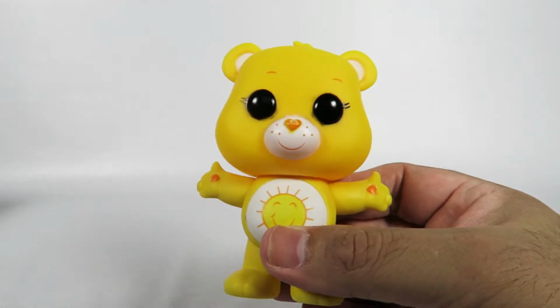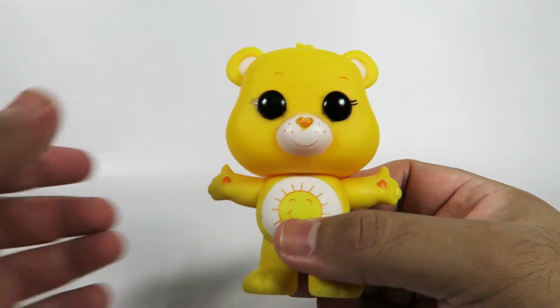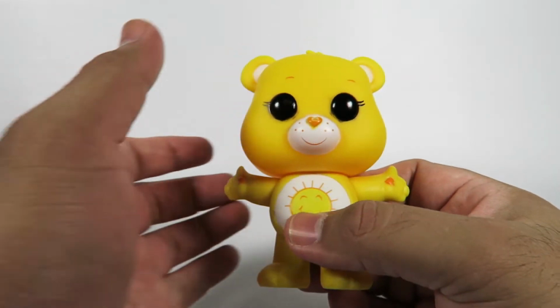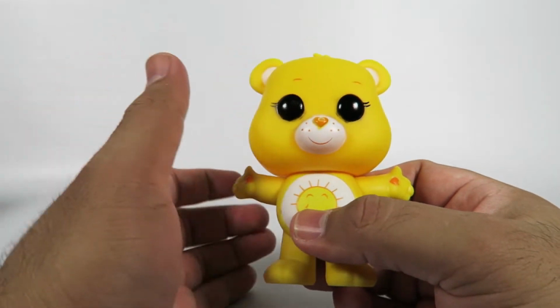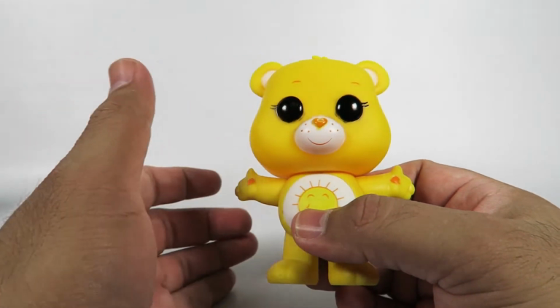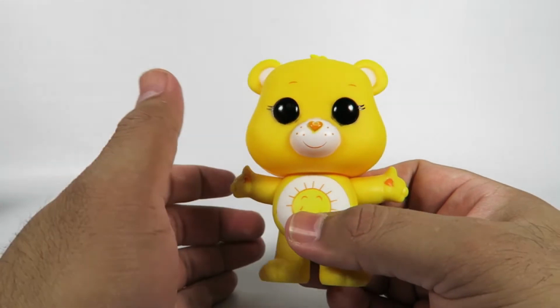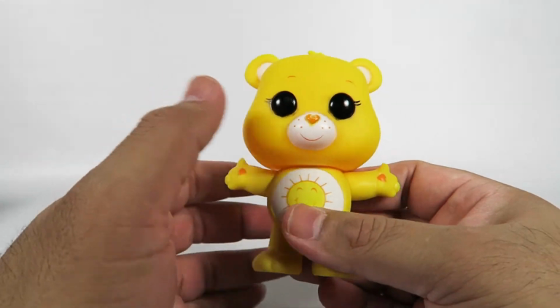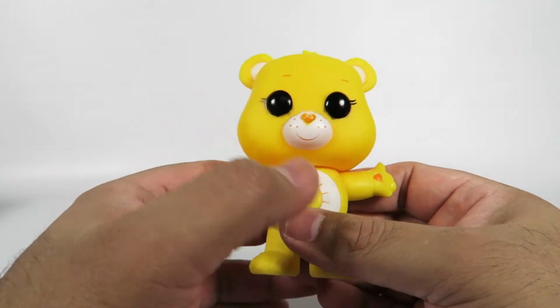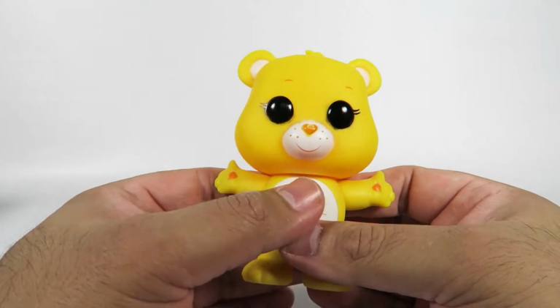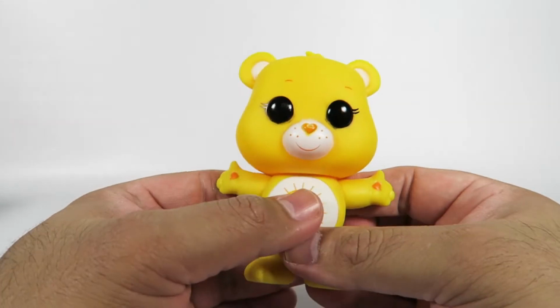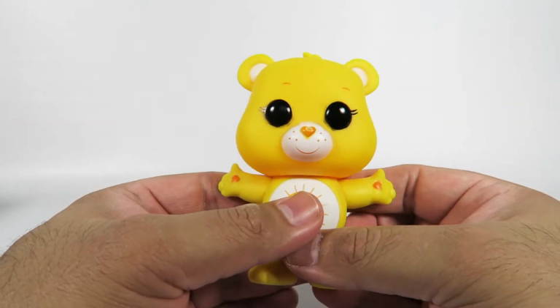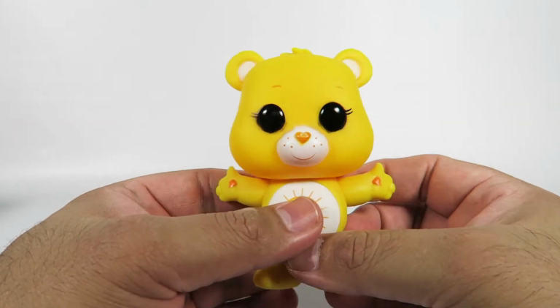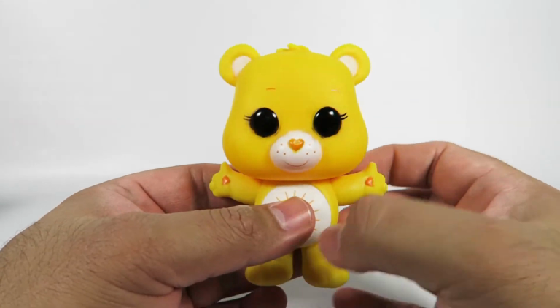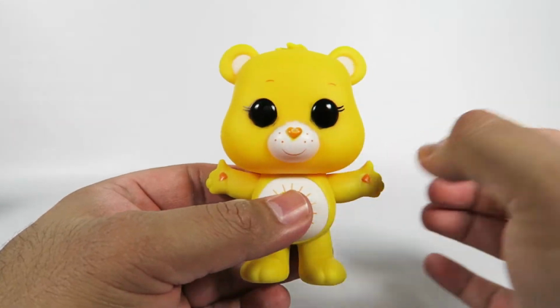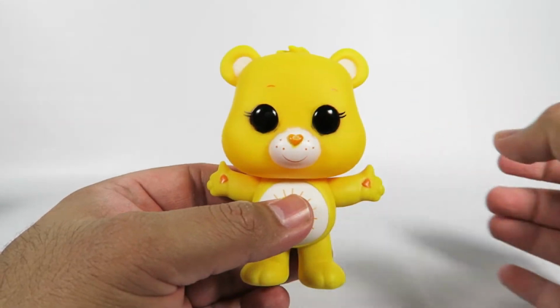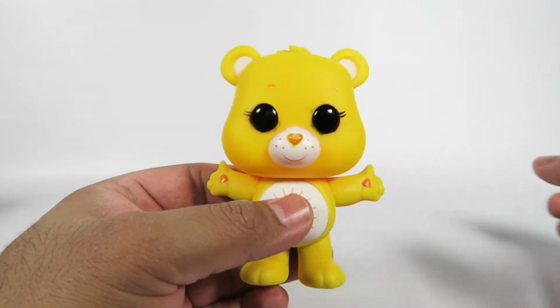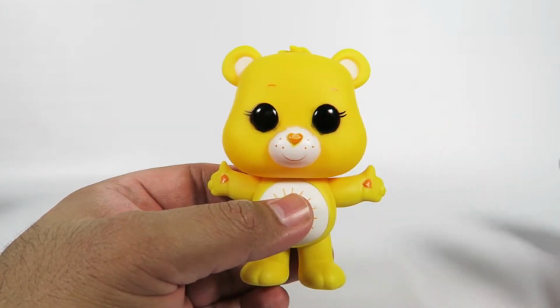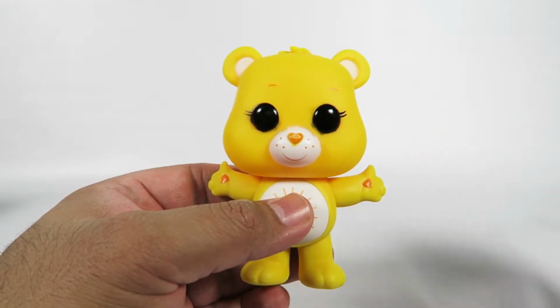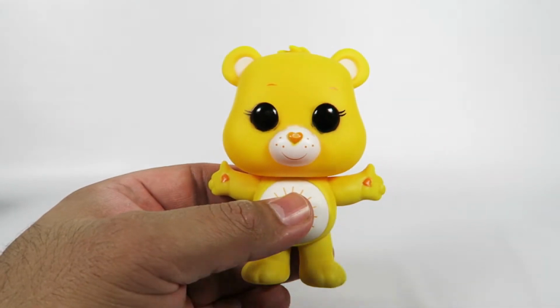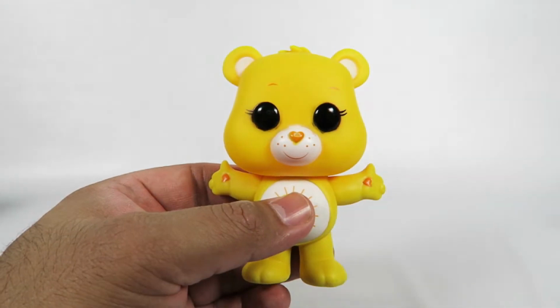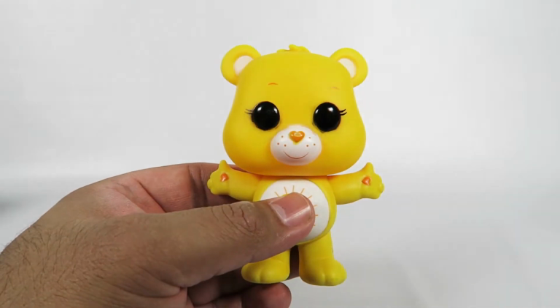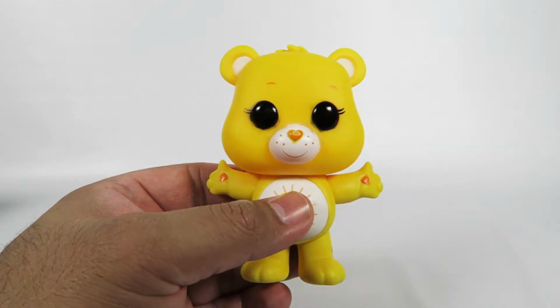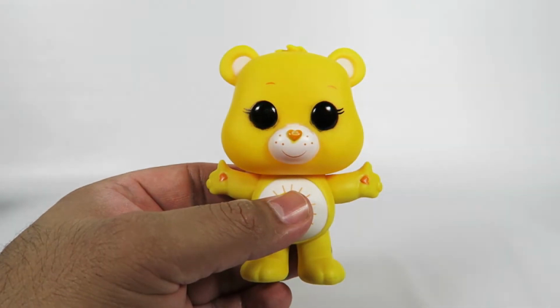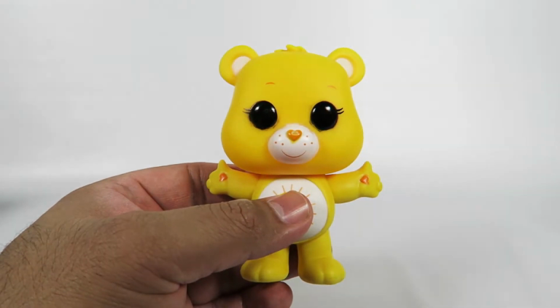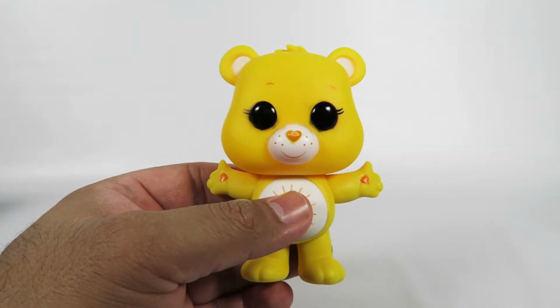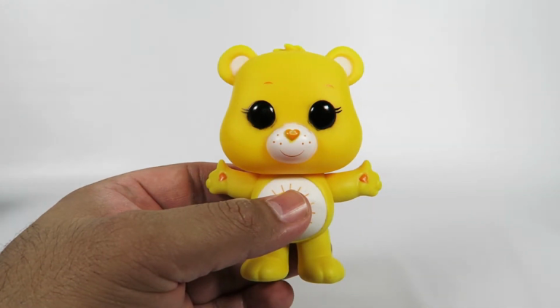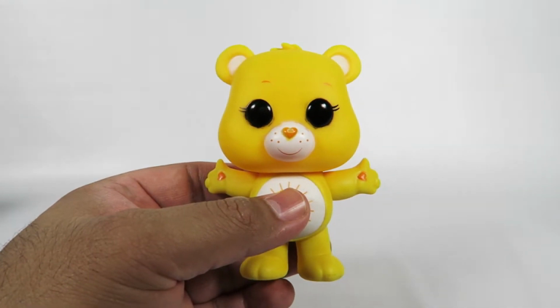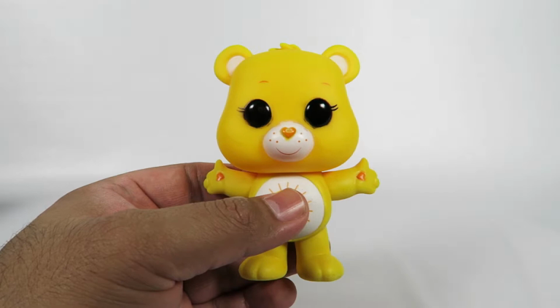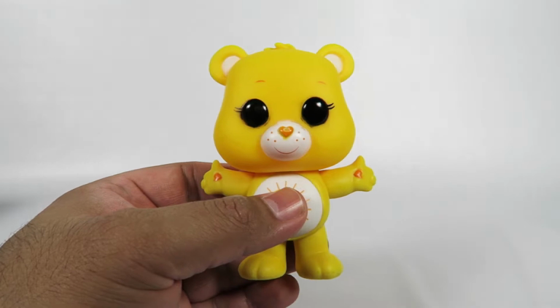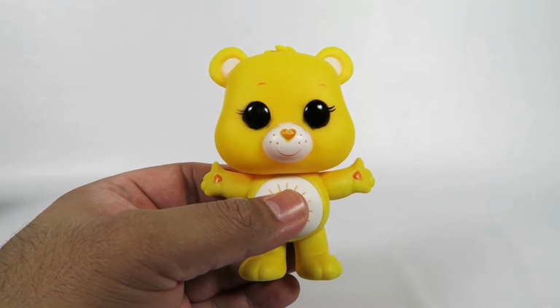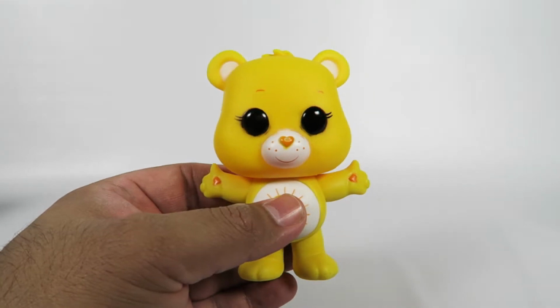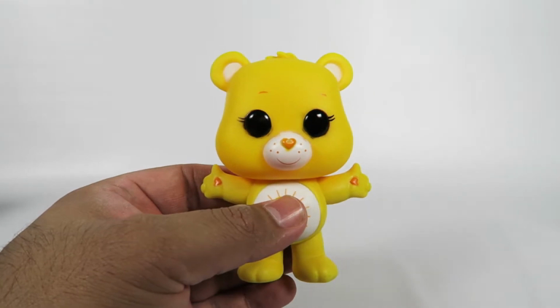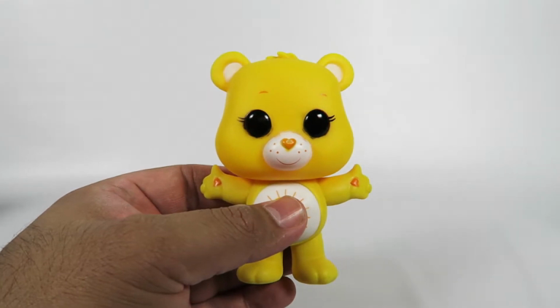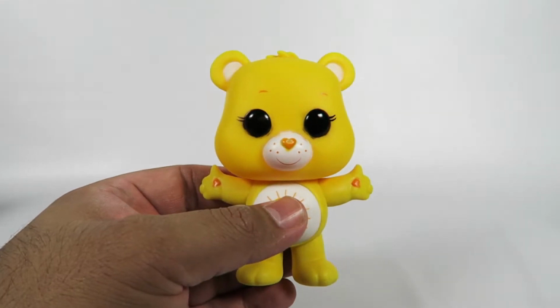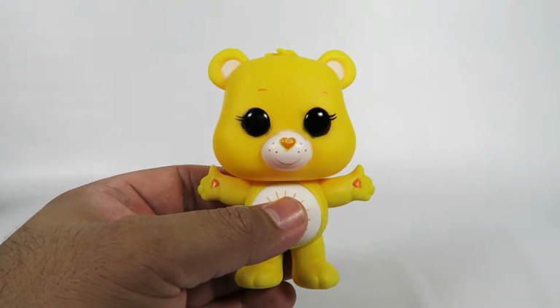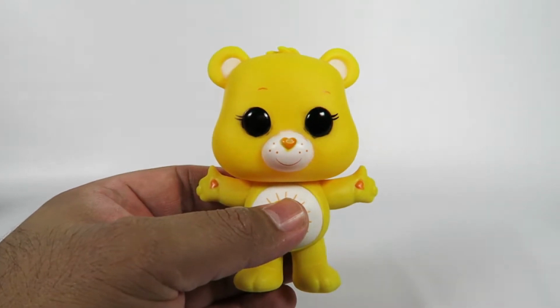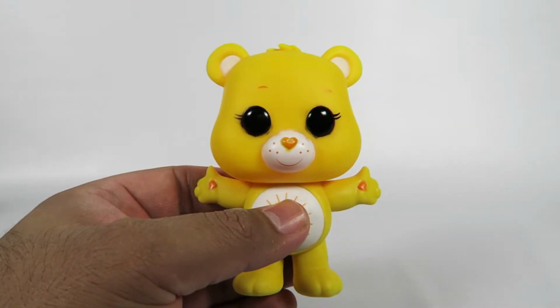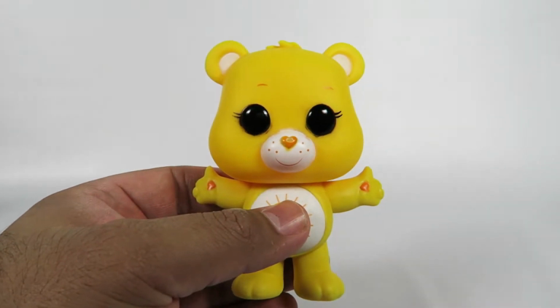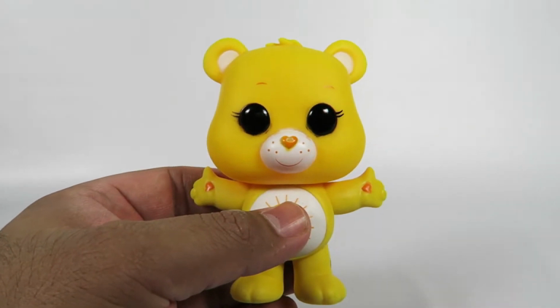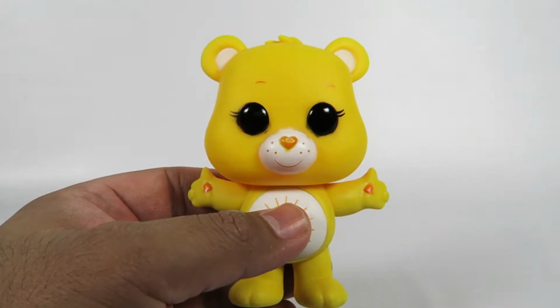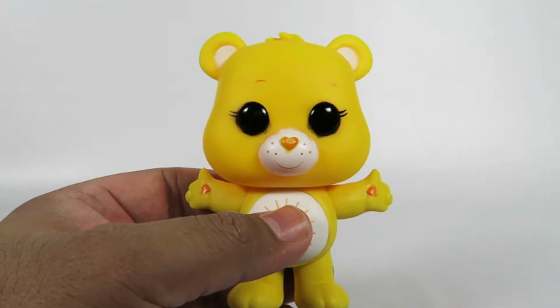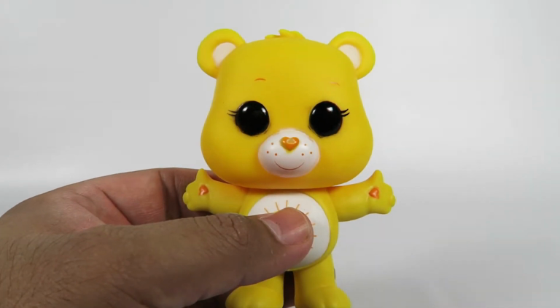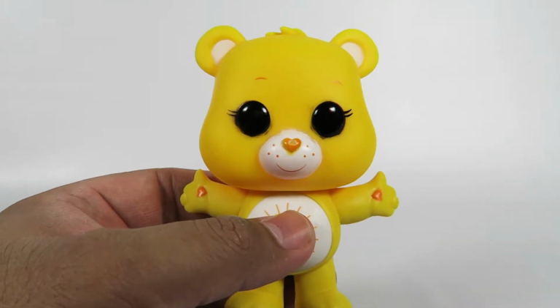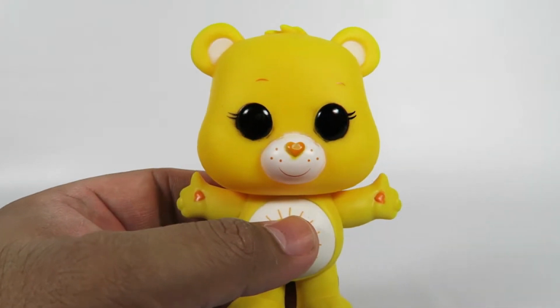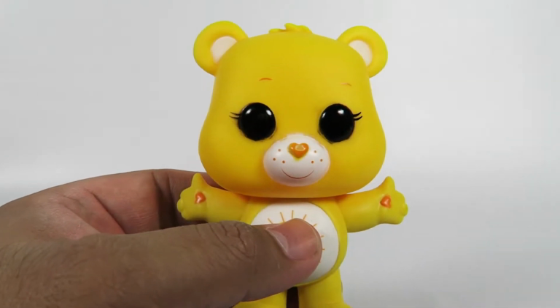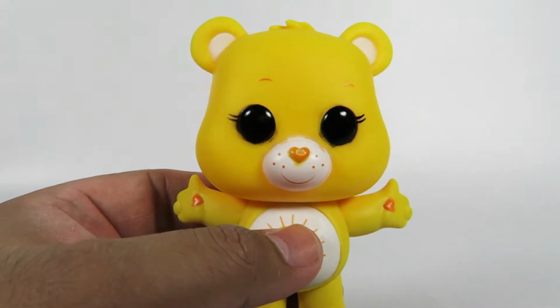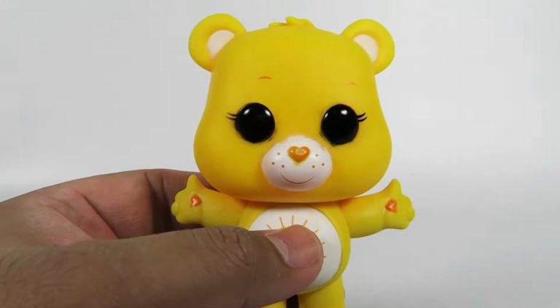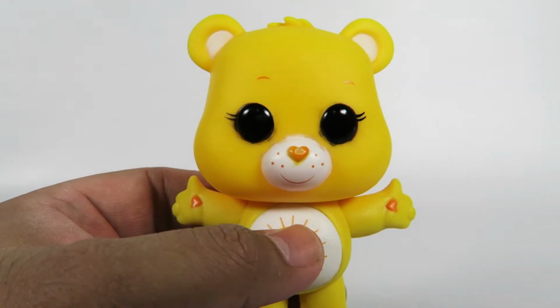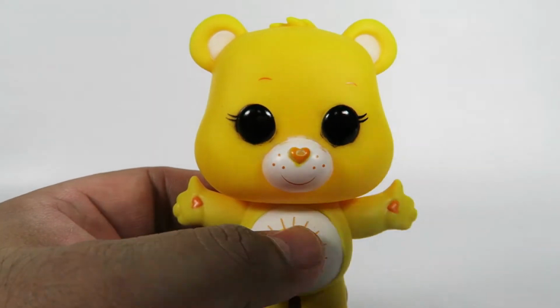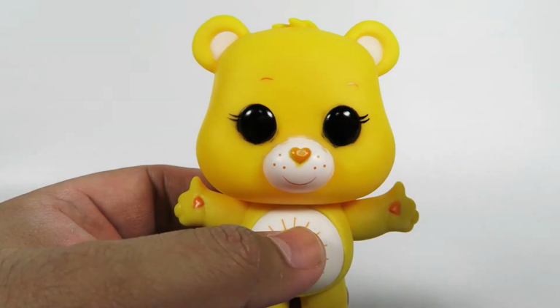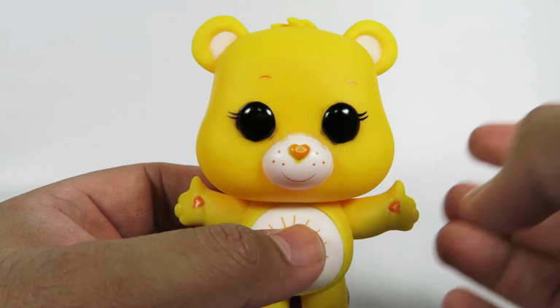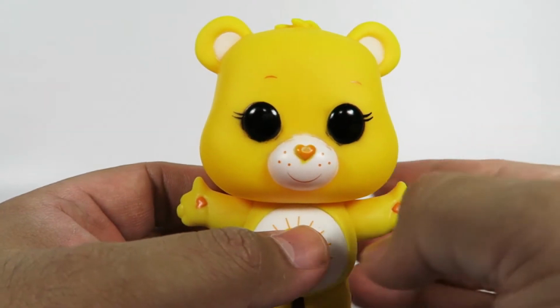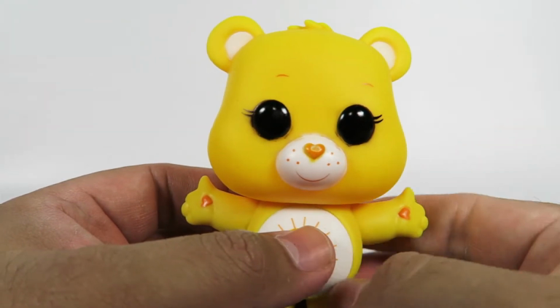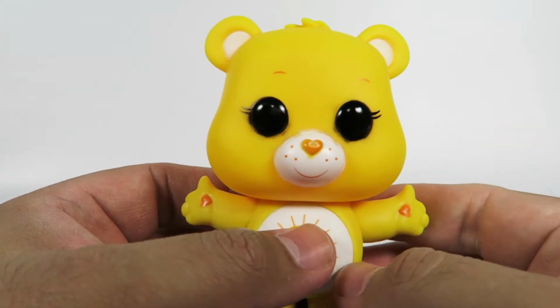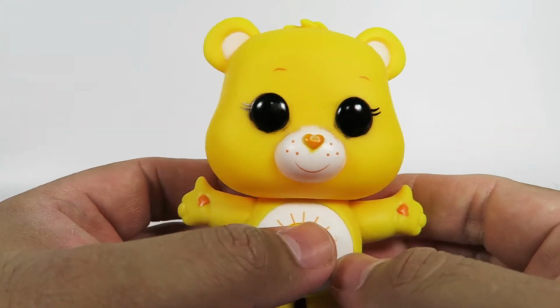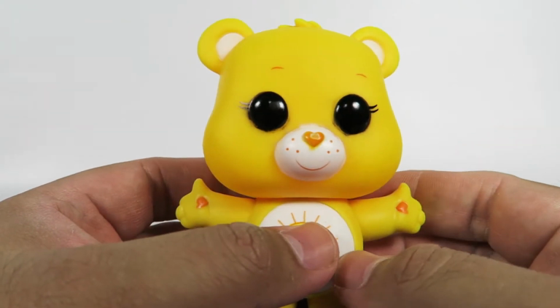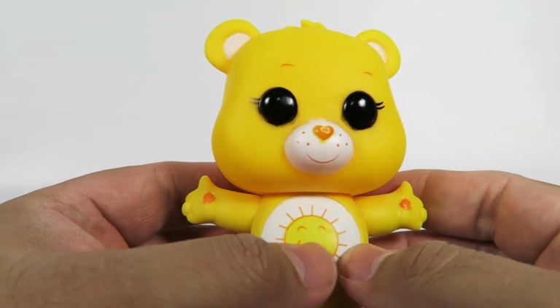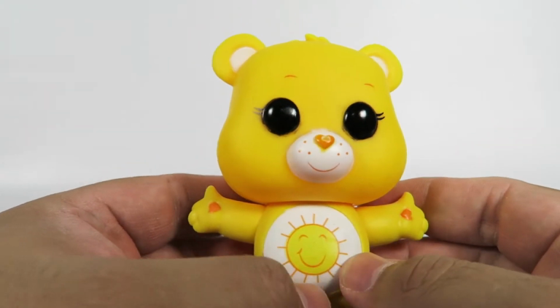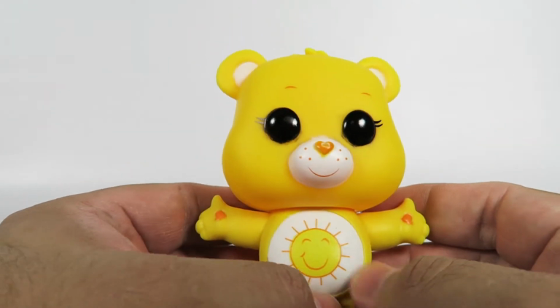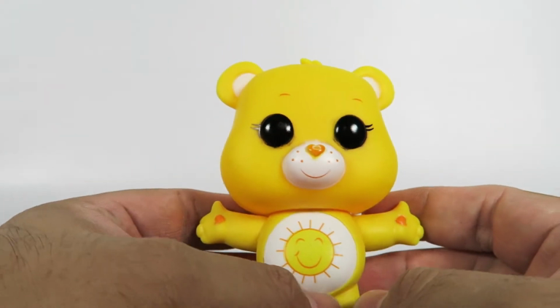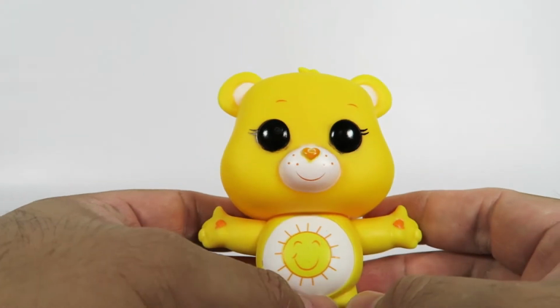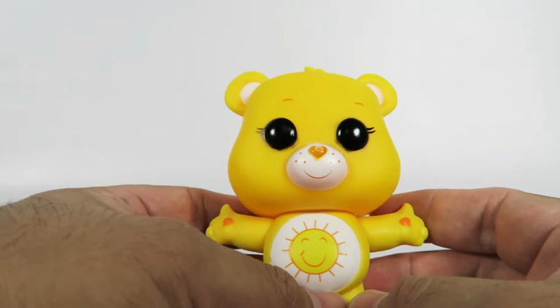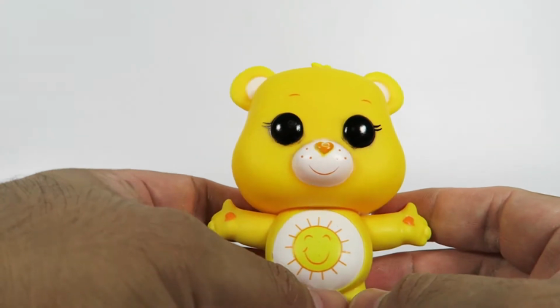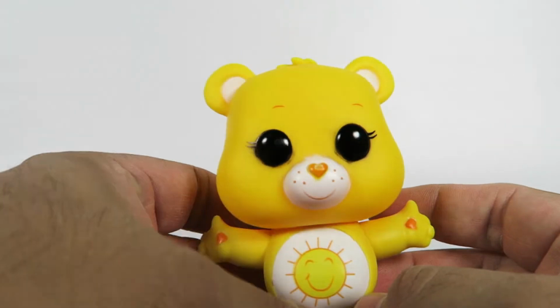Let's take a look at the Pop here. This is the sunshiniest of them all. He is Mr. Funshine.